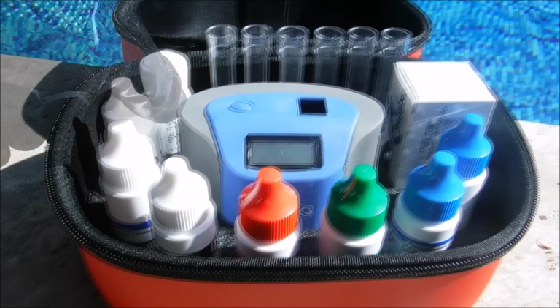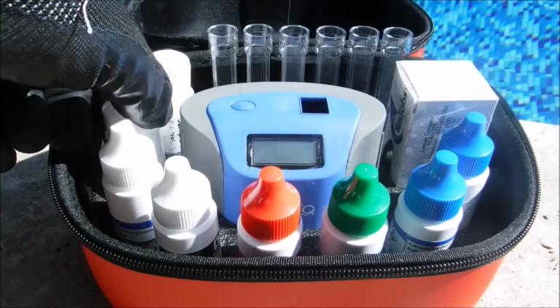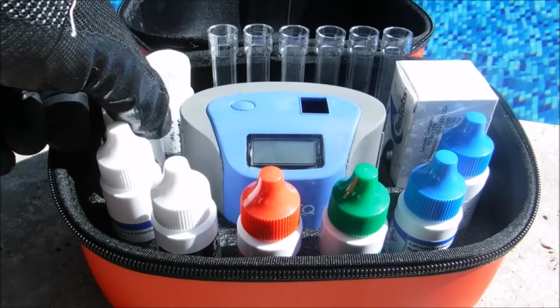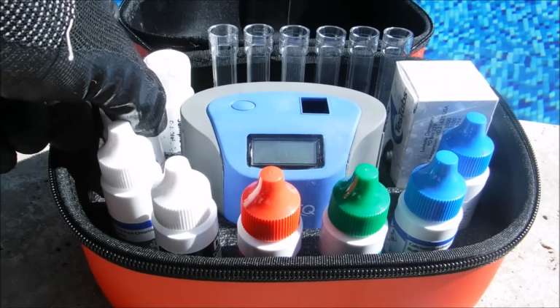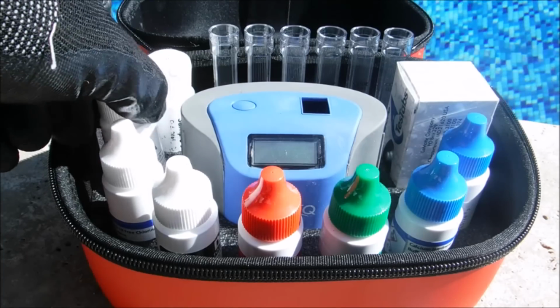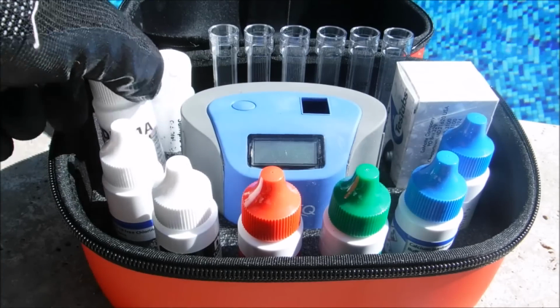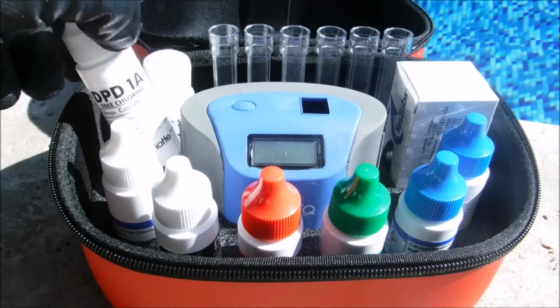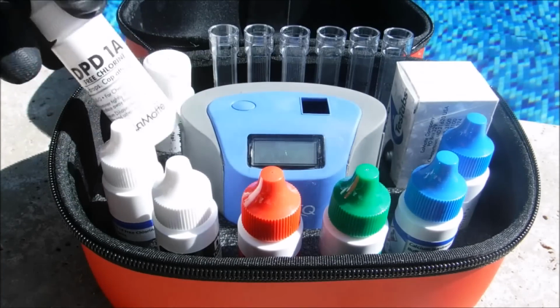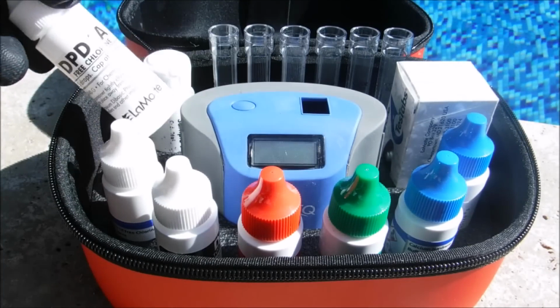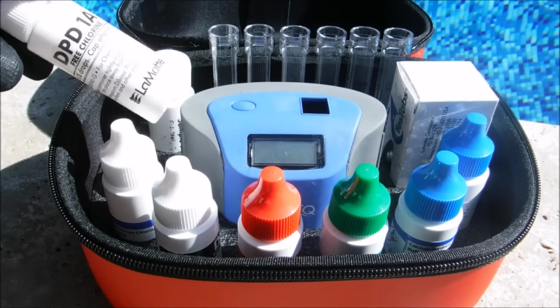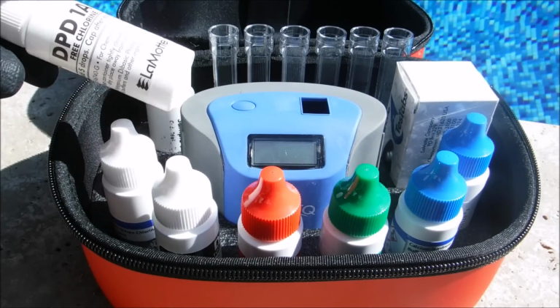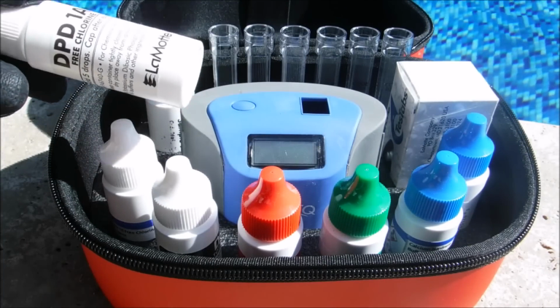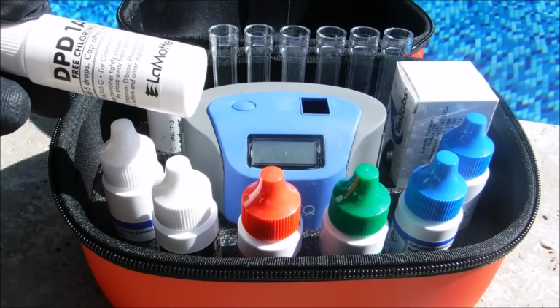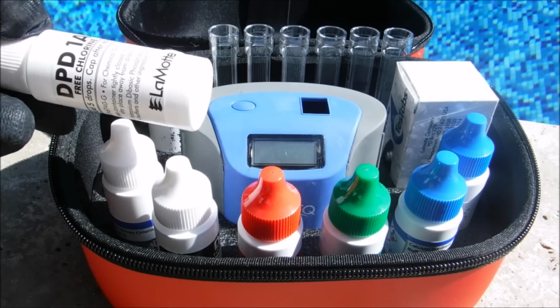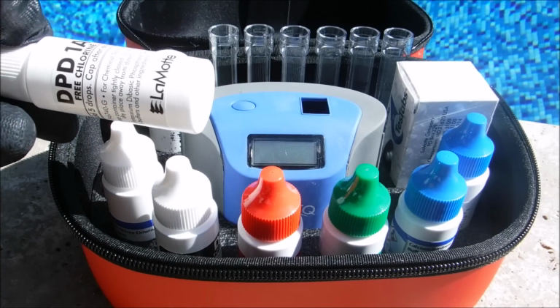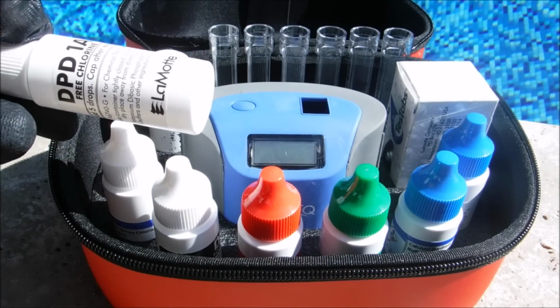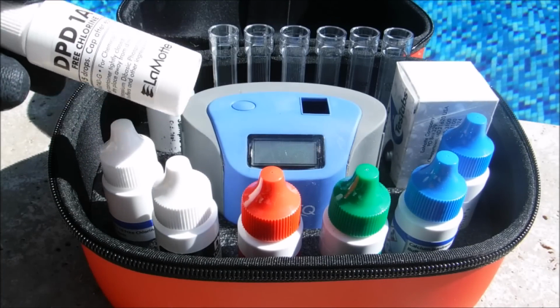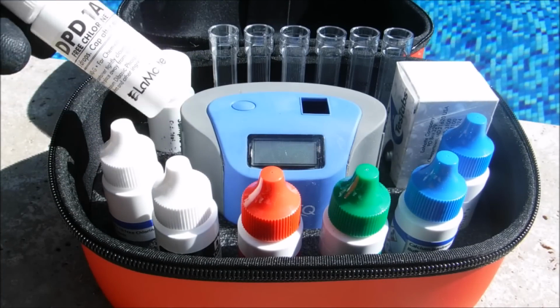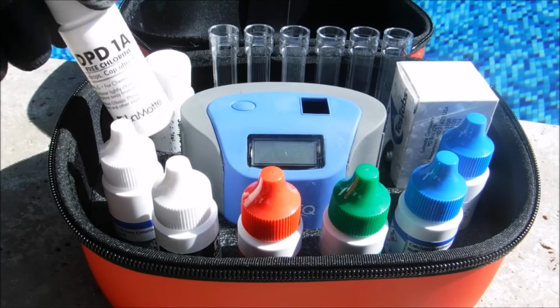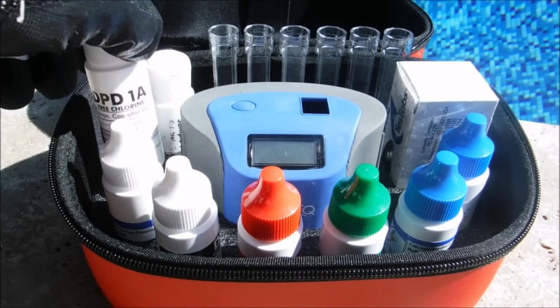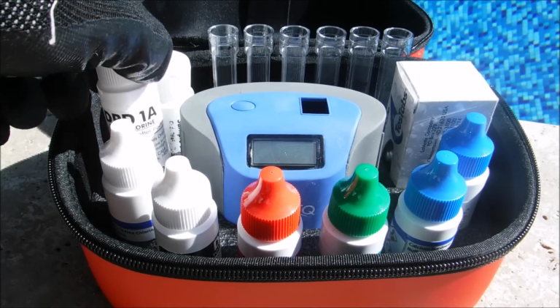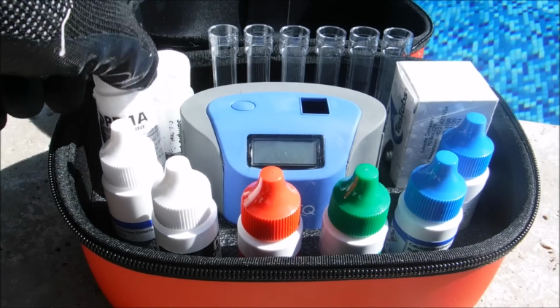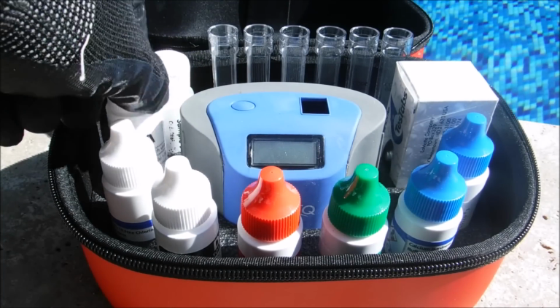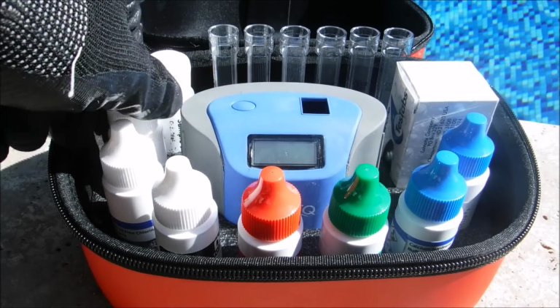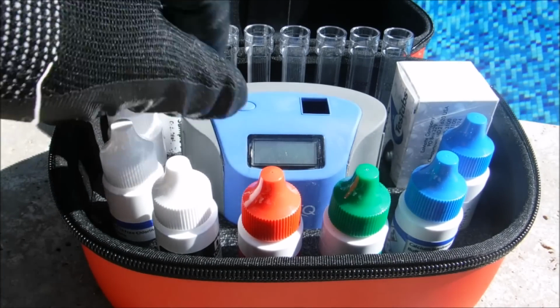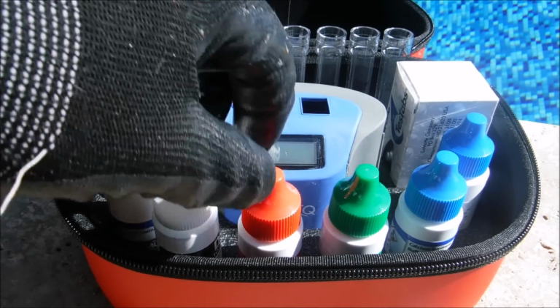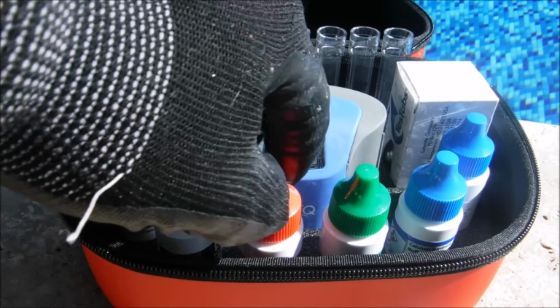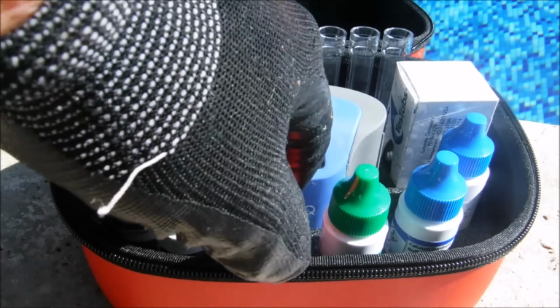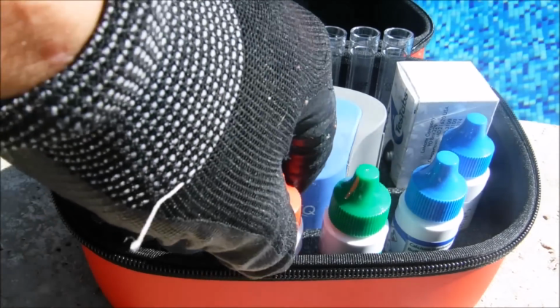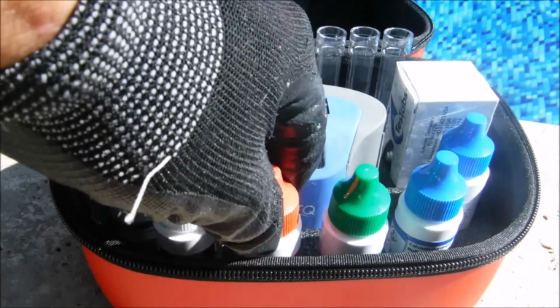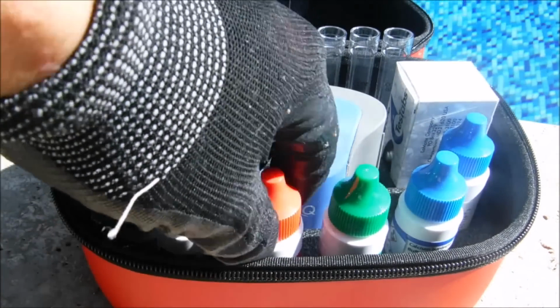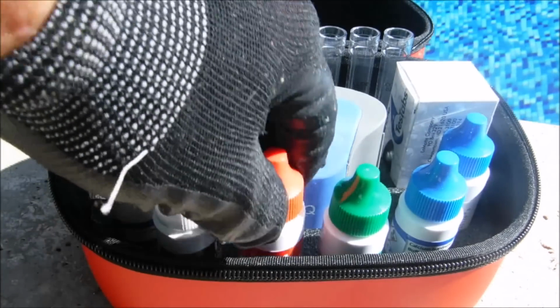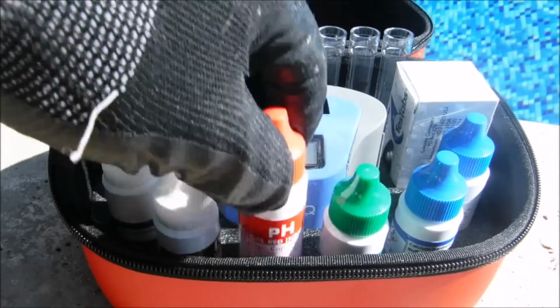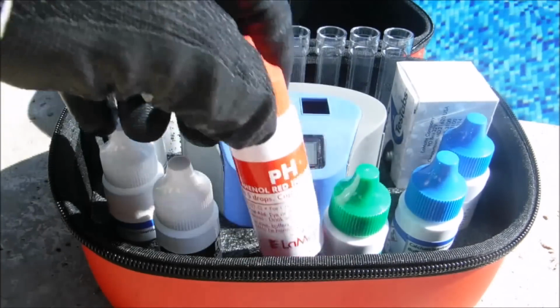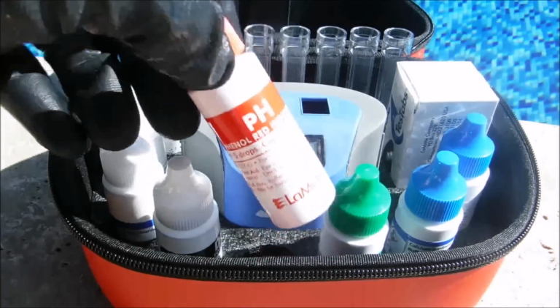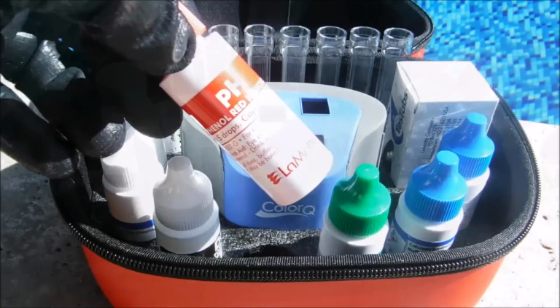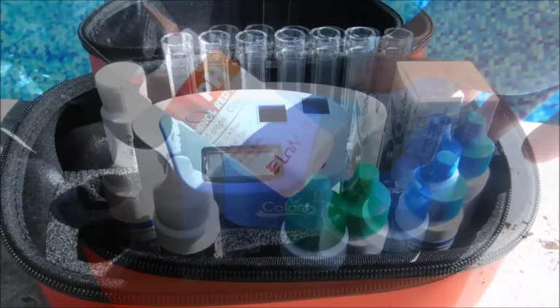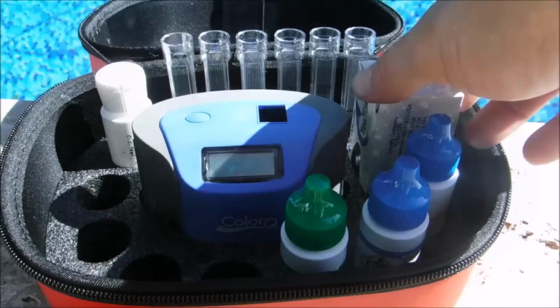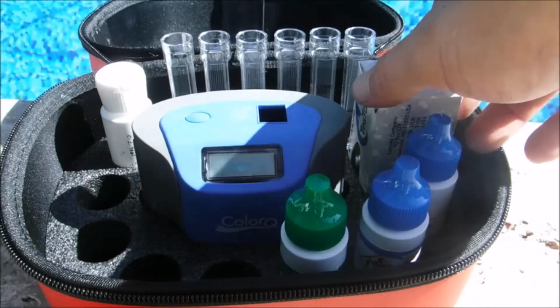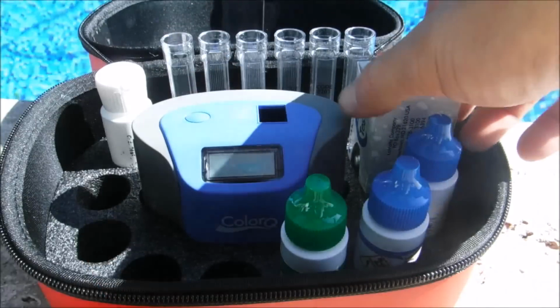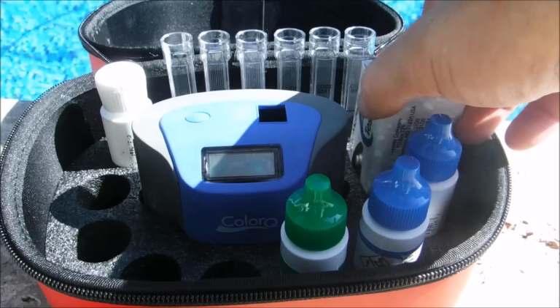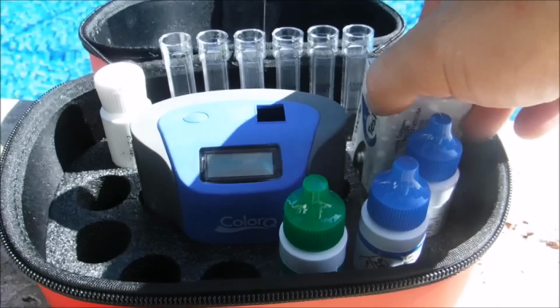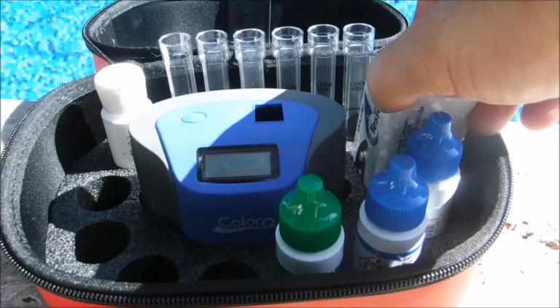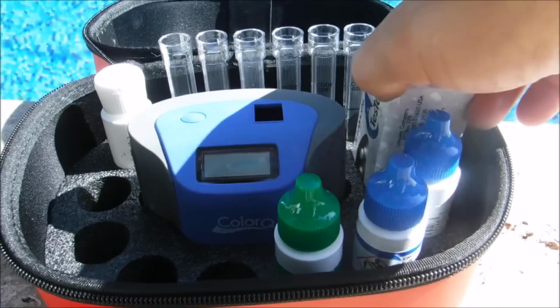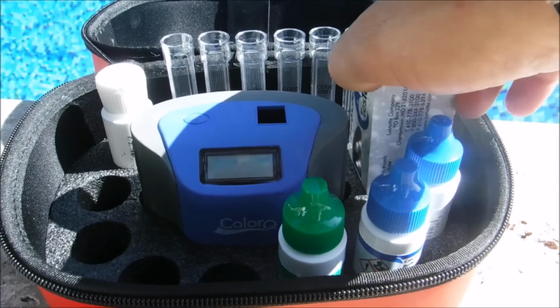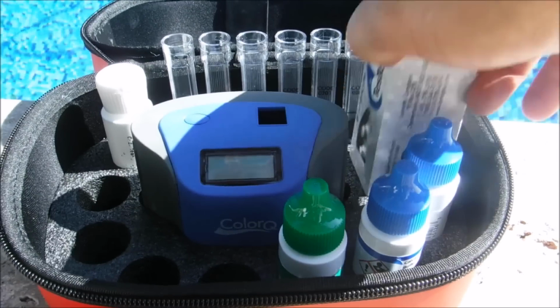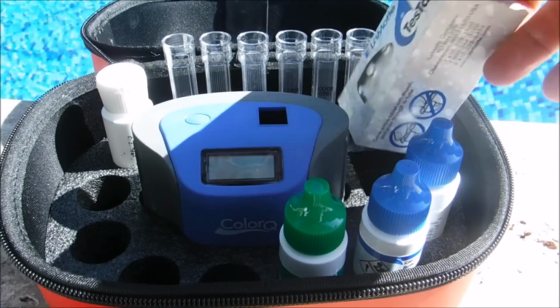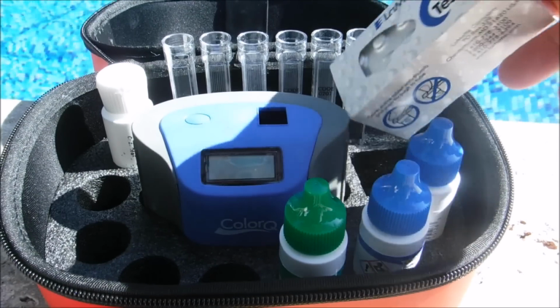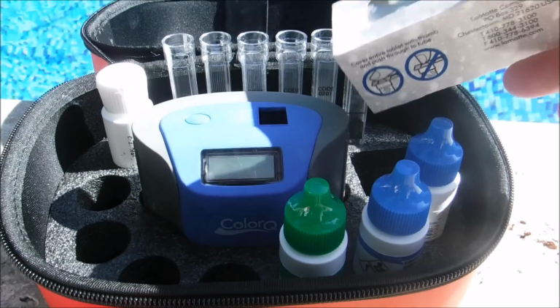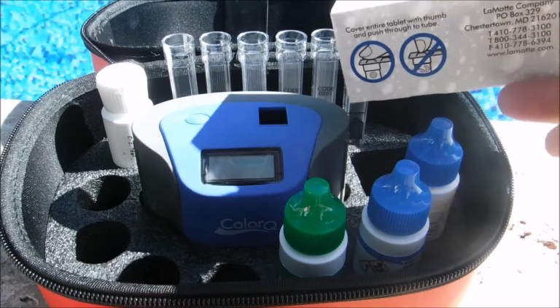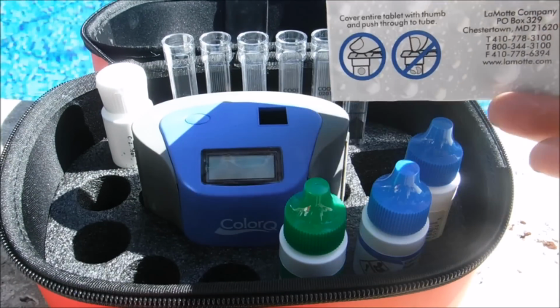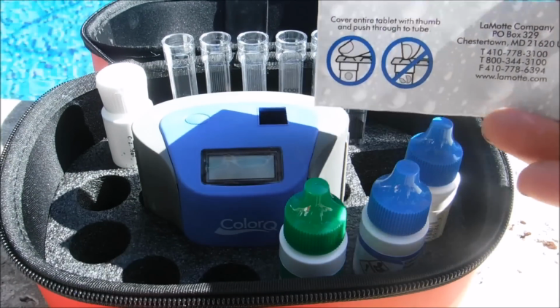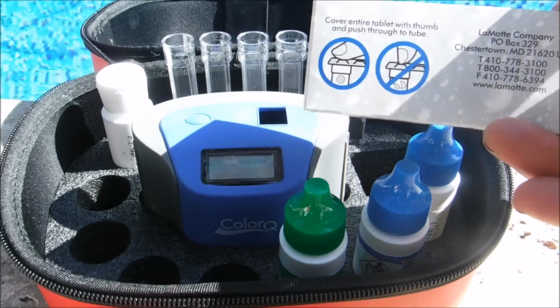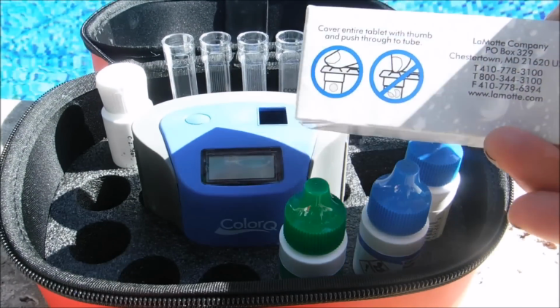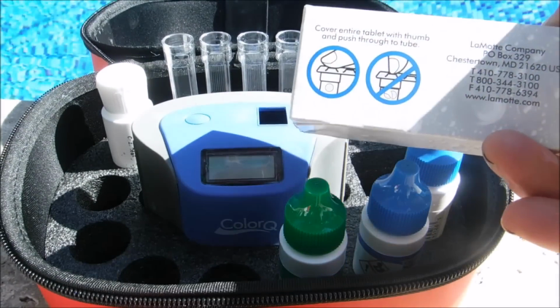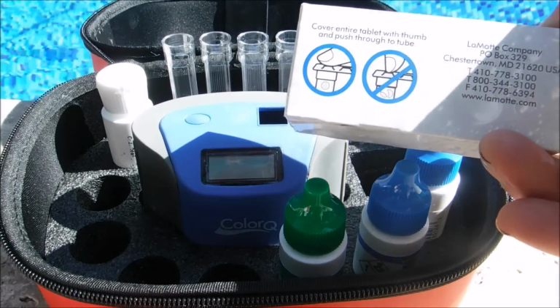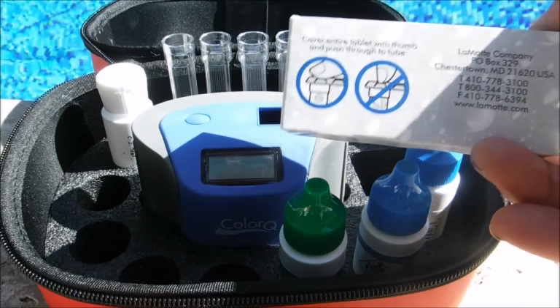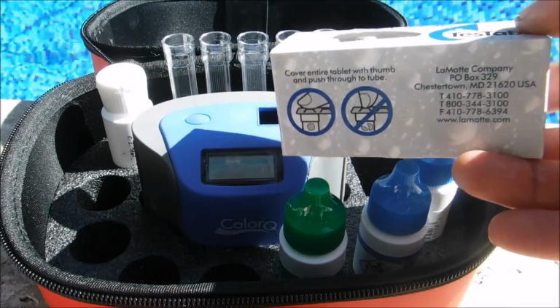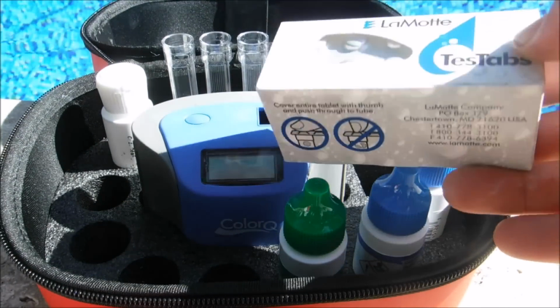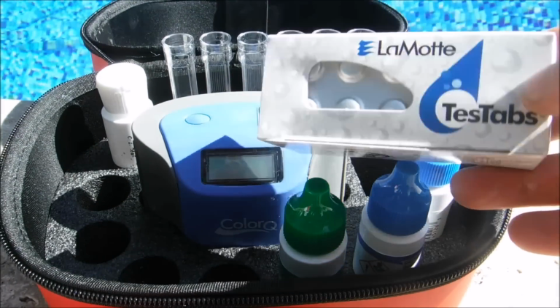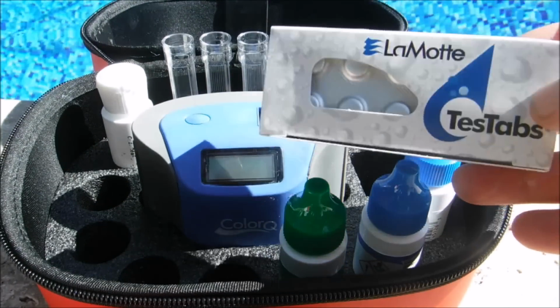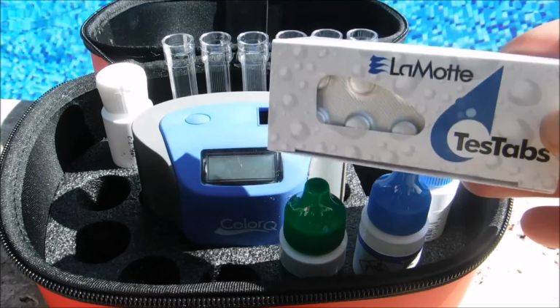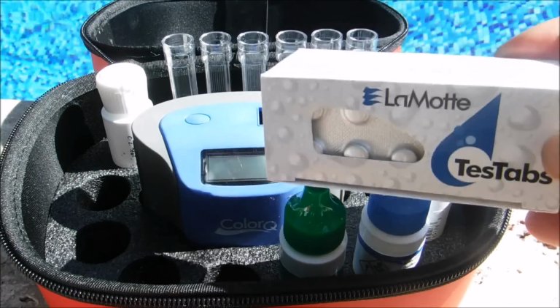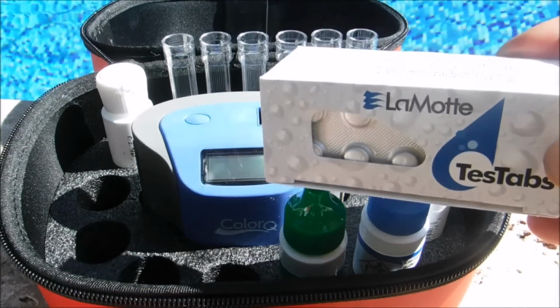It comes with enough reagents to do 144 individual tests. It also comes with enough cyanuric acid tablets for 100 tests.